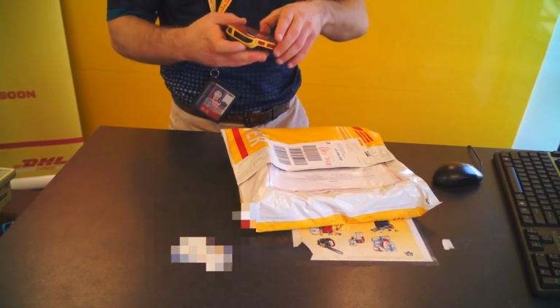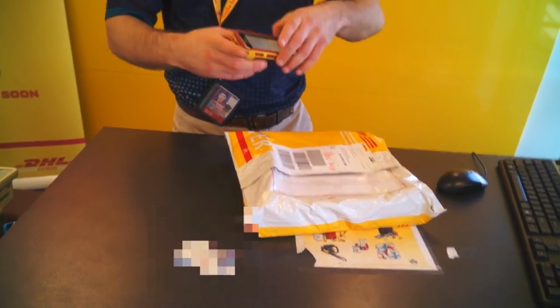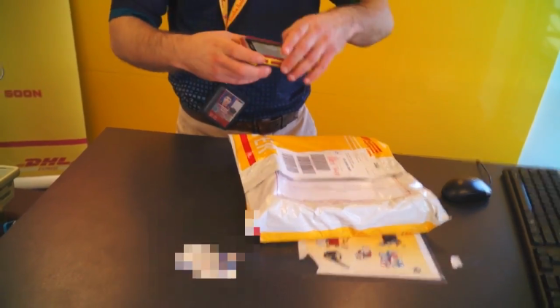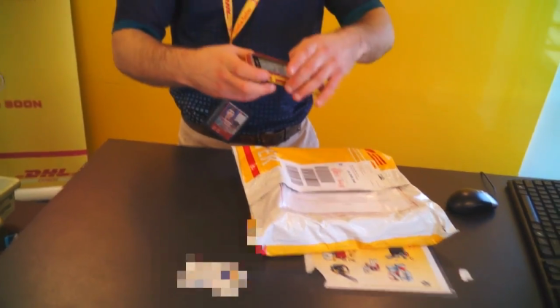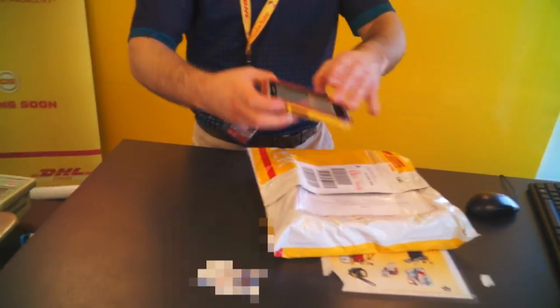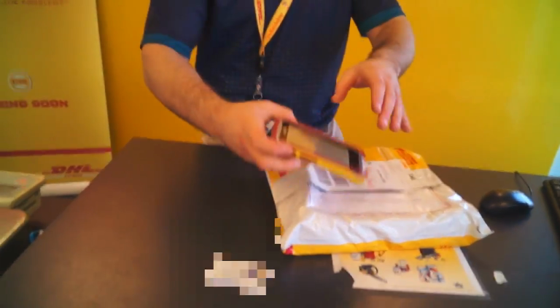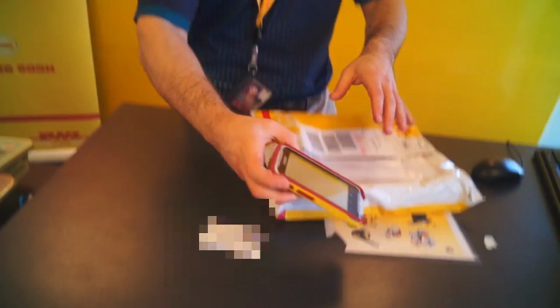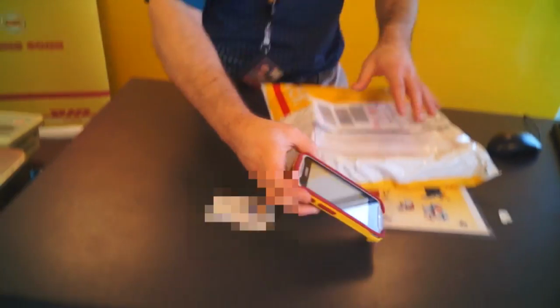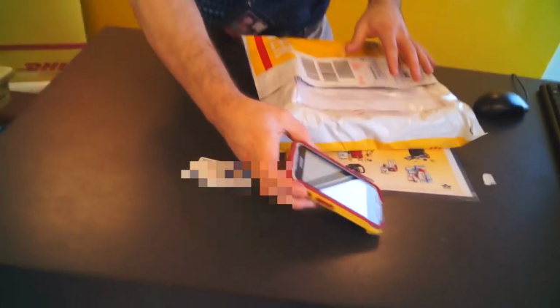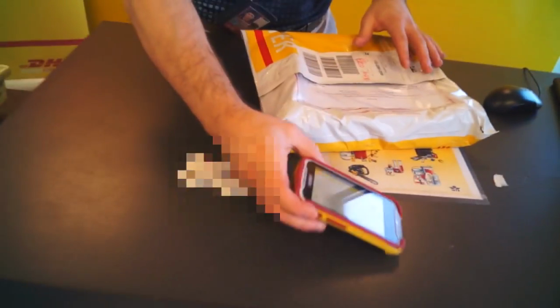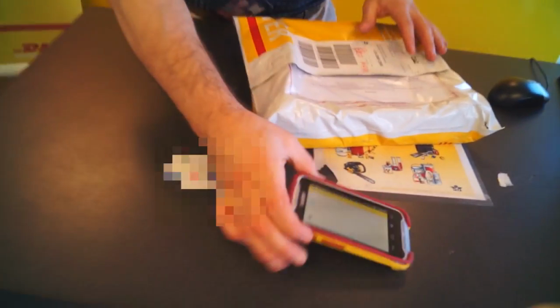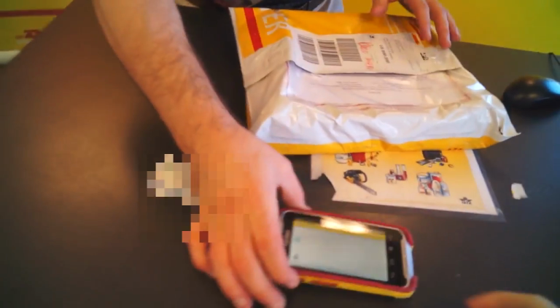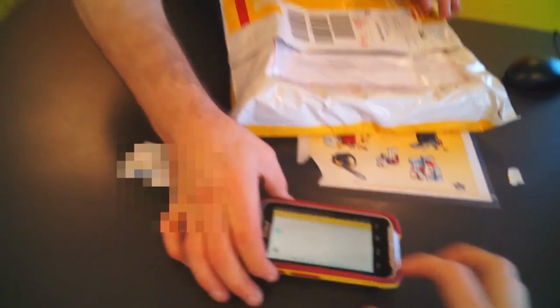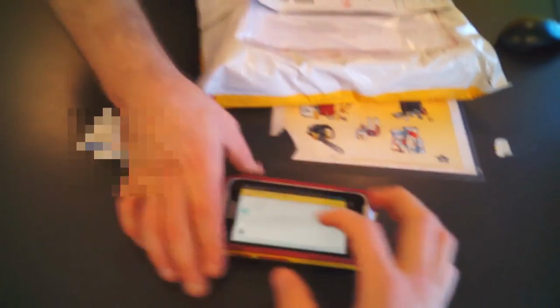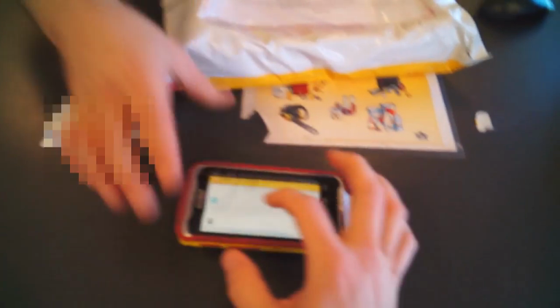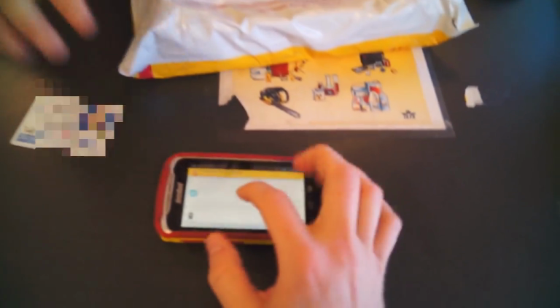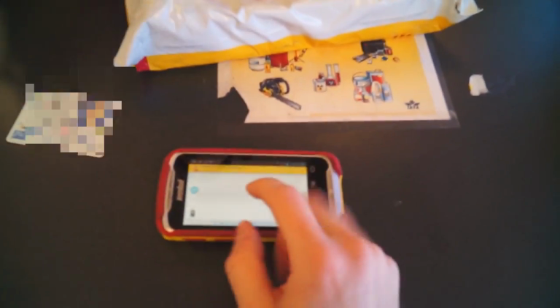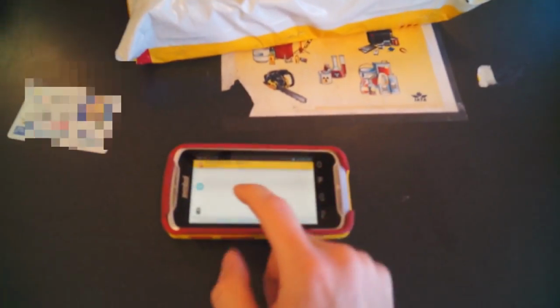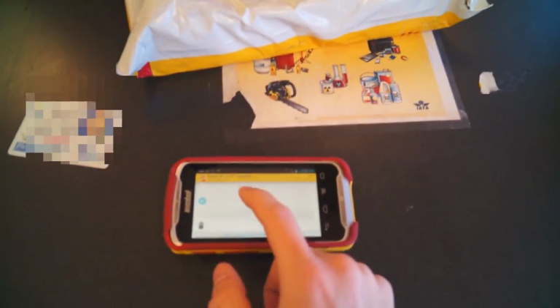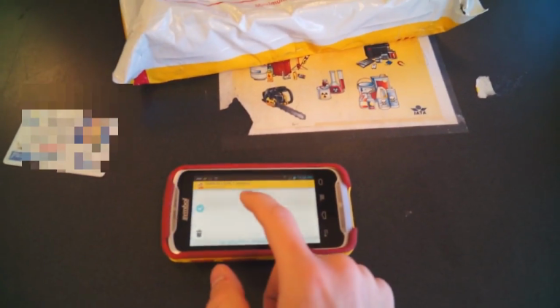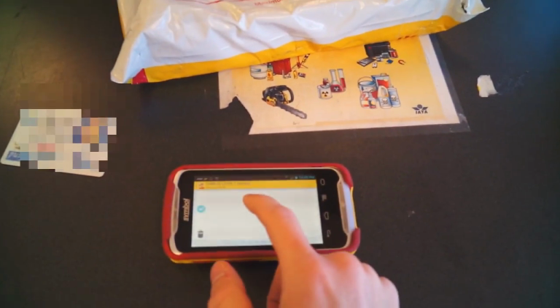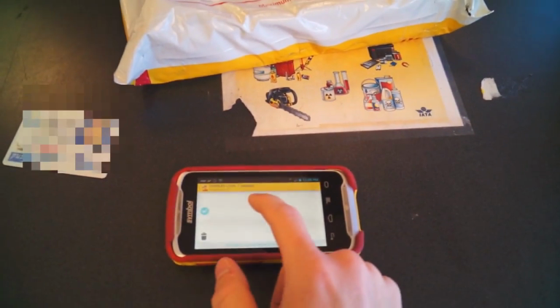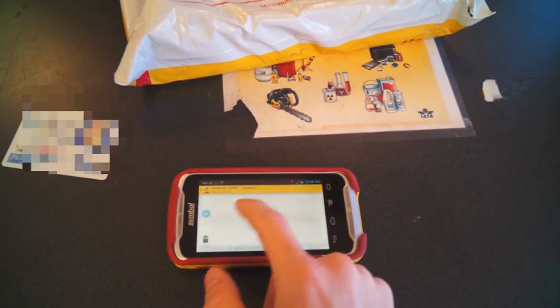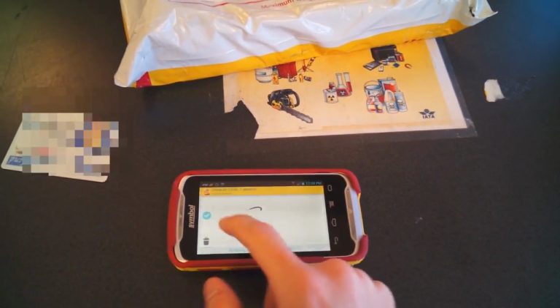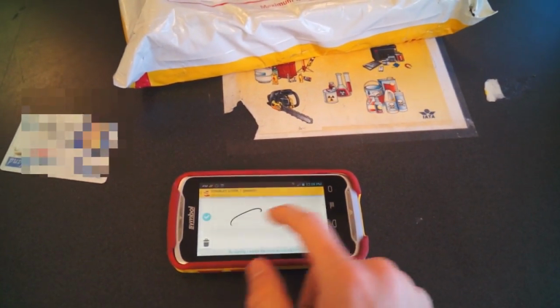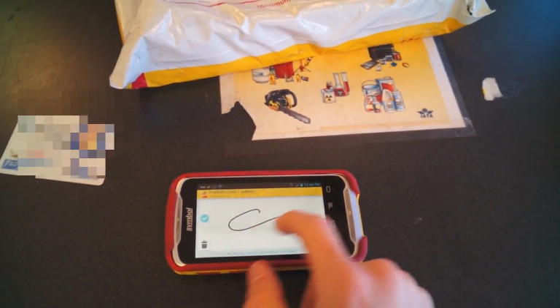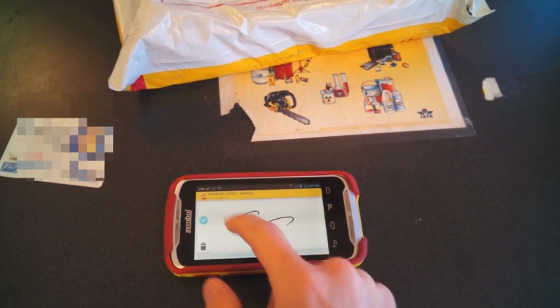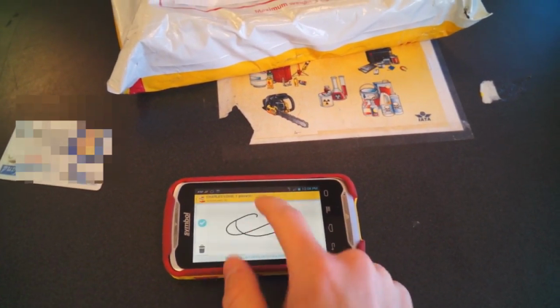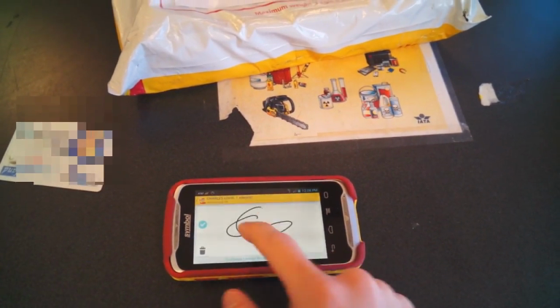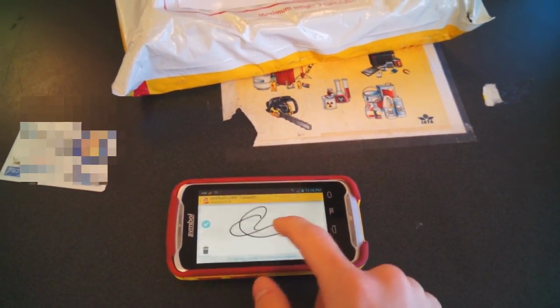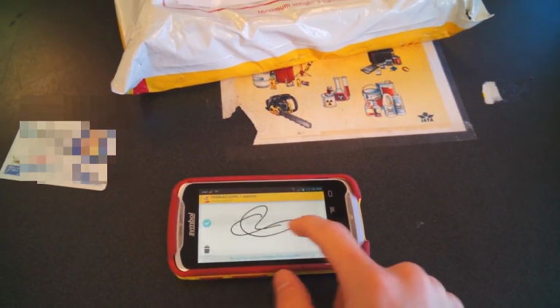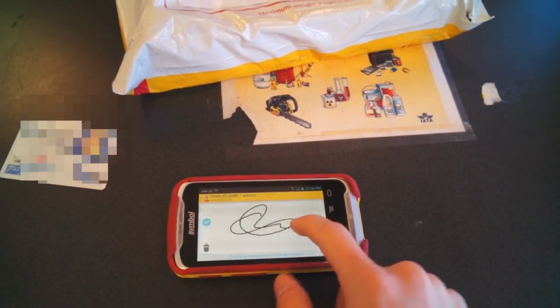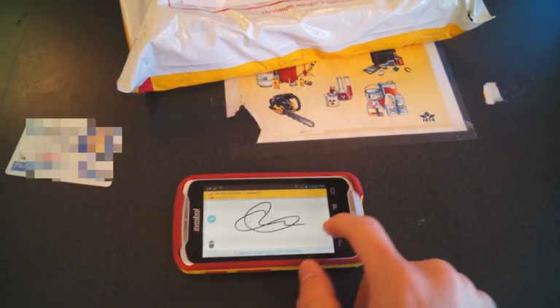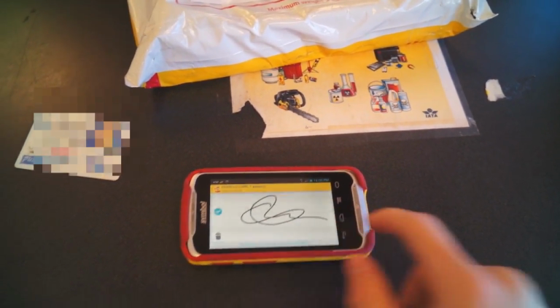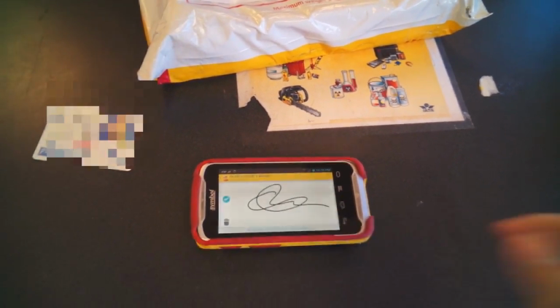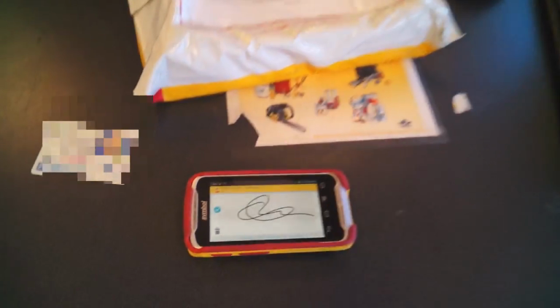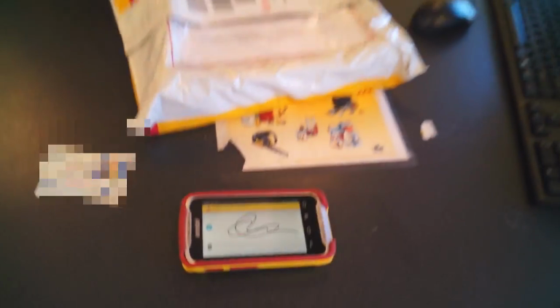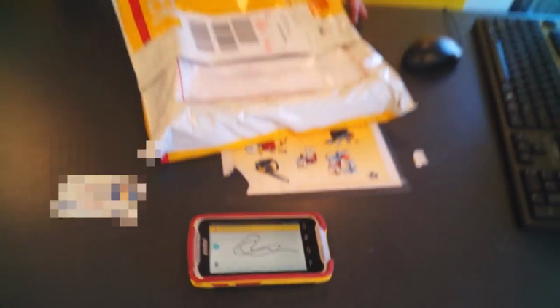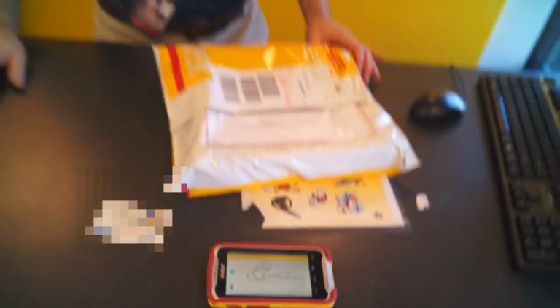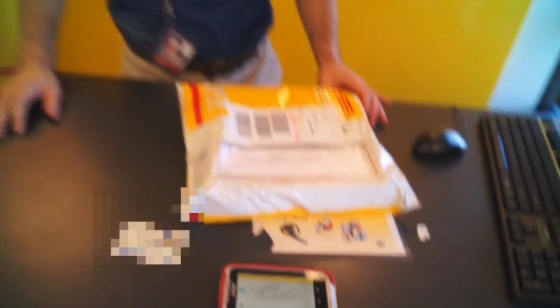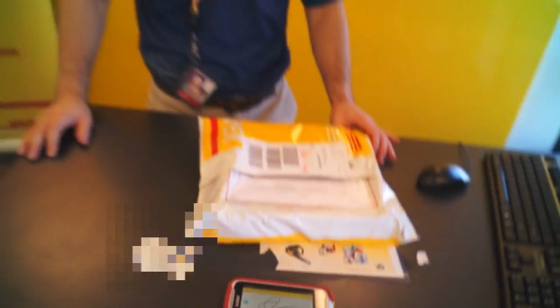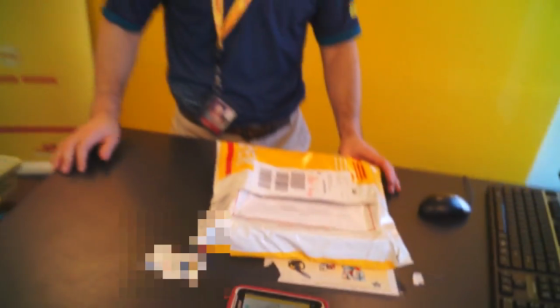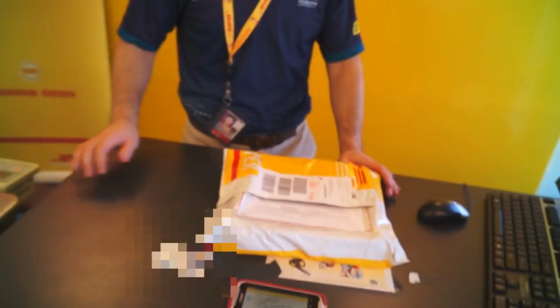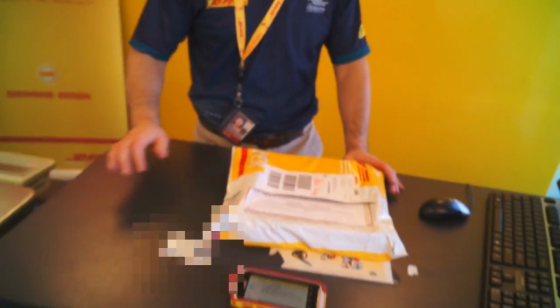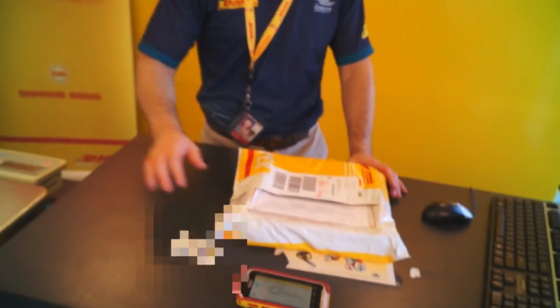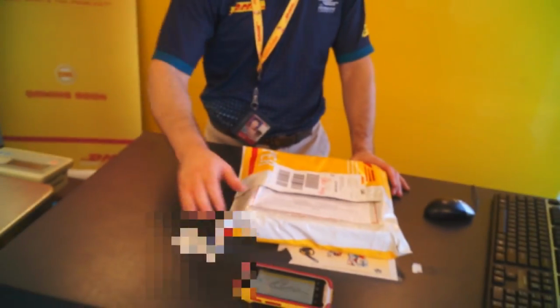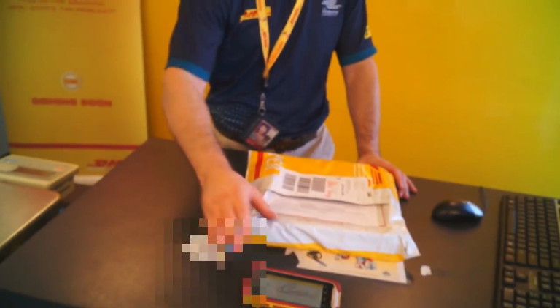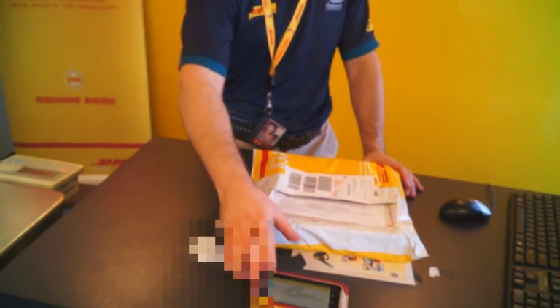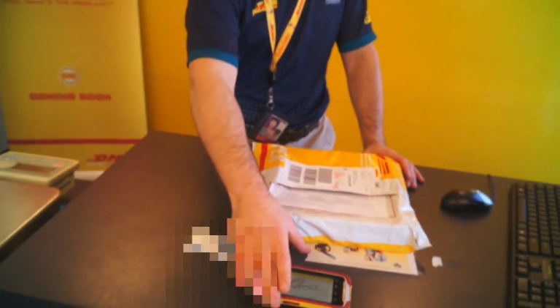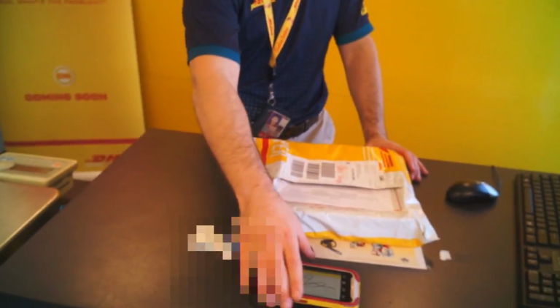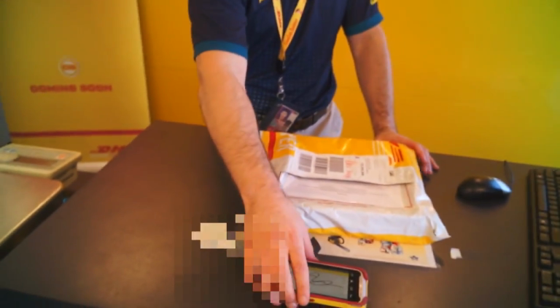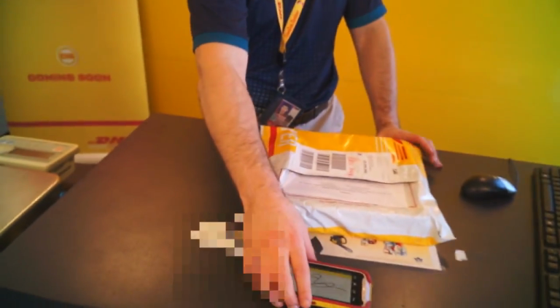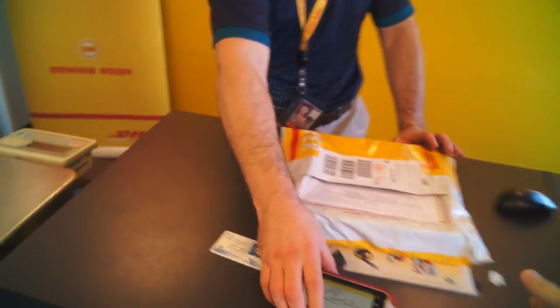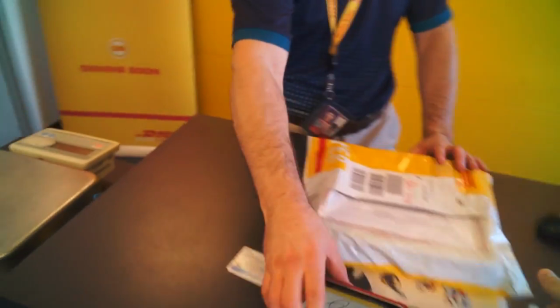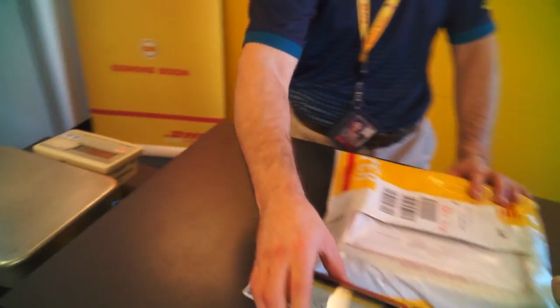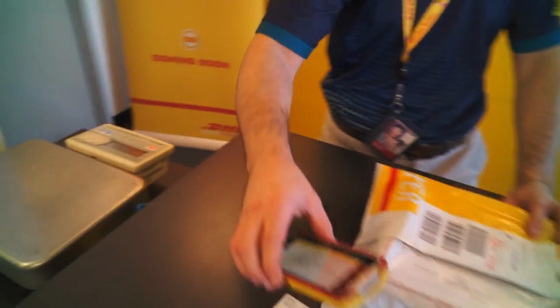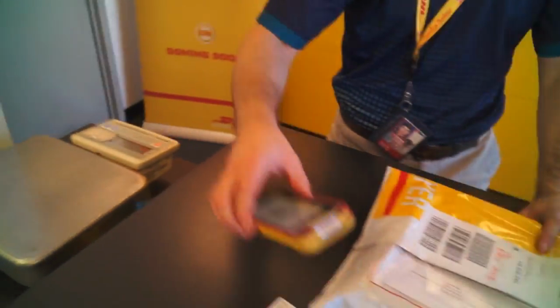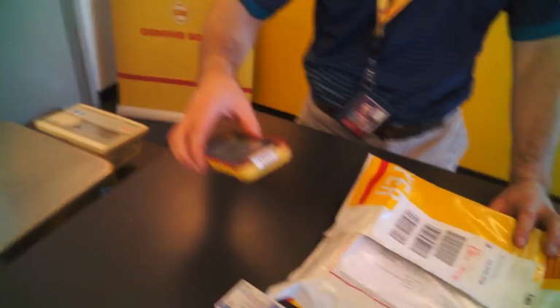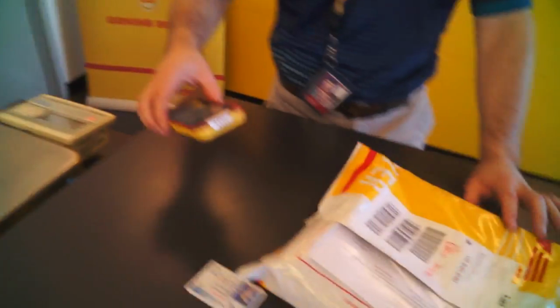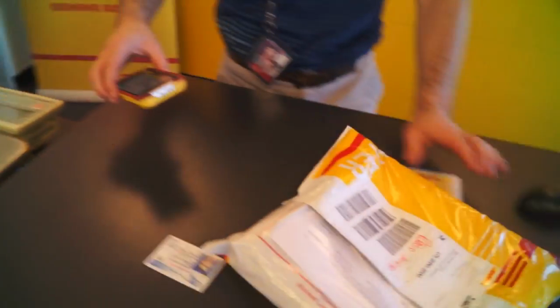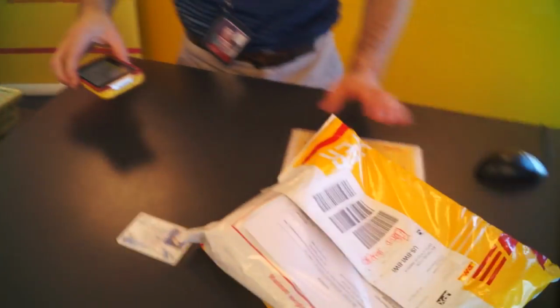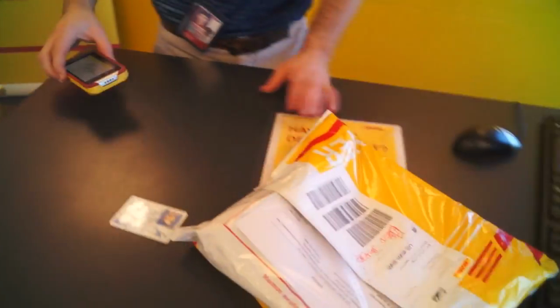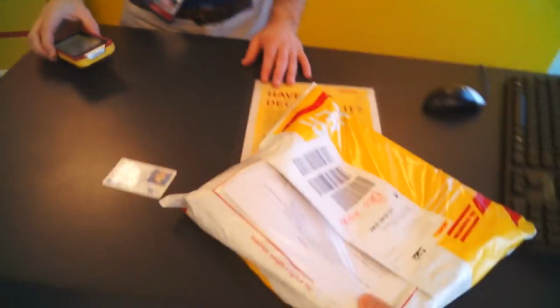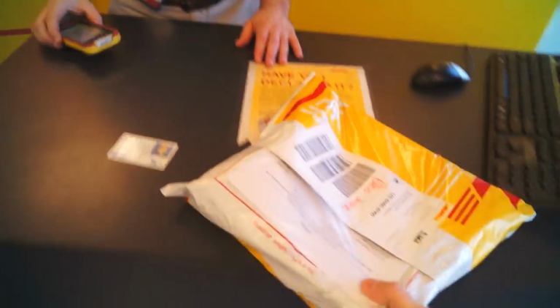Go ahead and sign there with your finger. All right, you're good to go. Thank you very much.